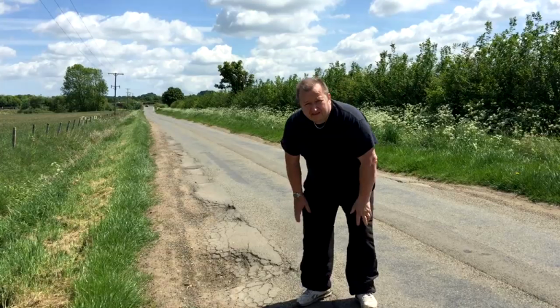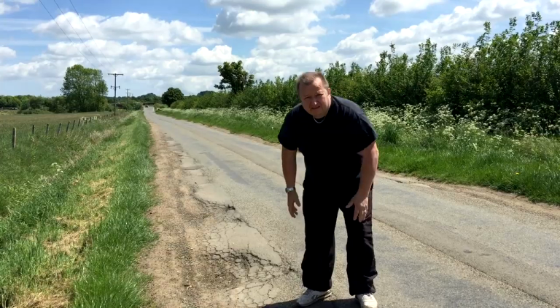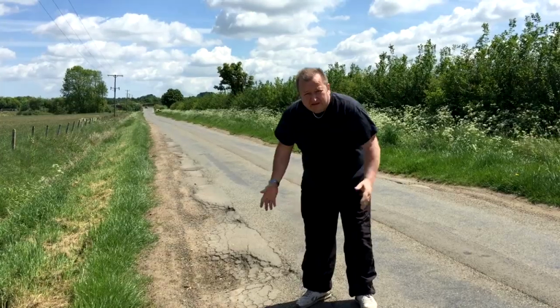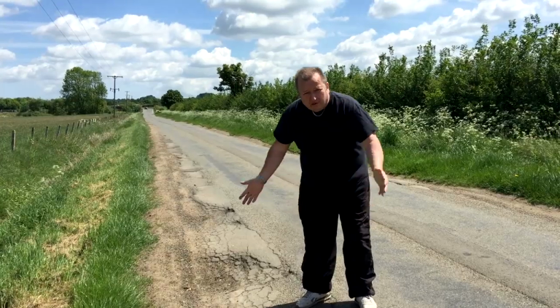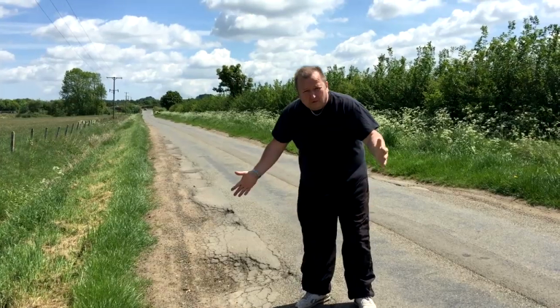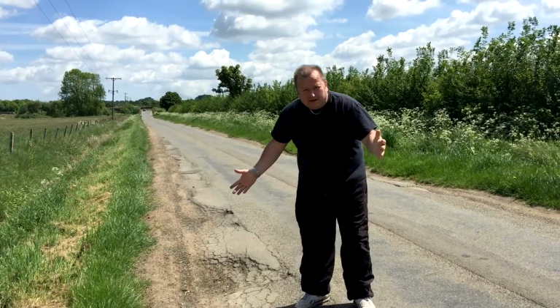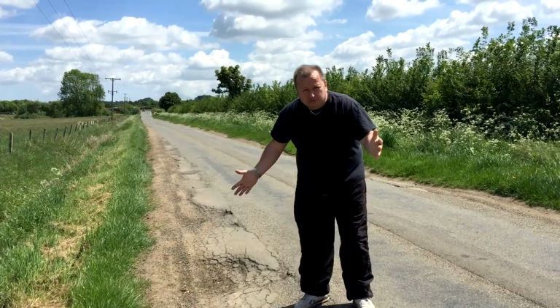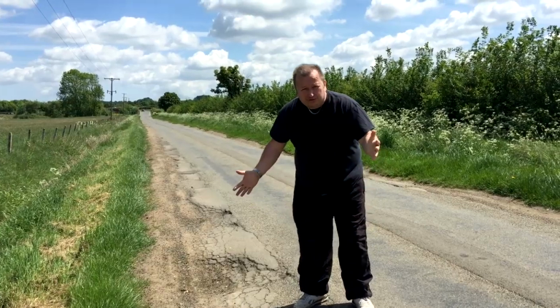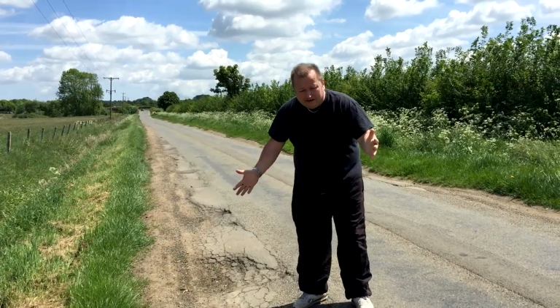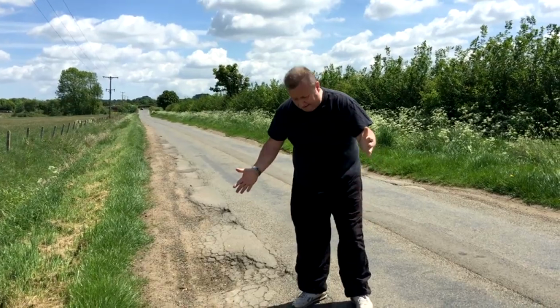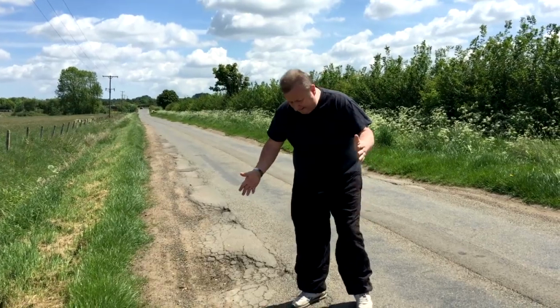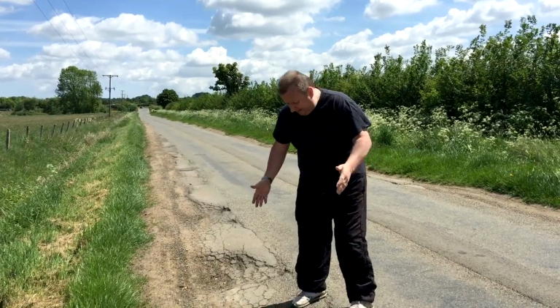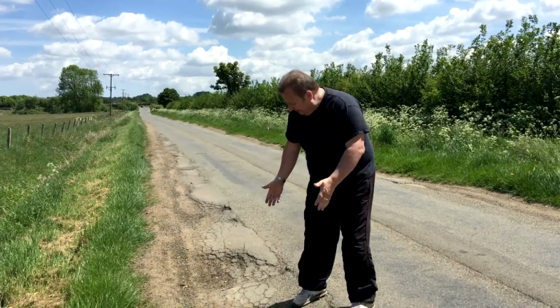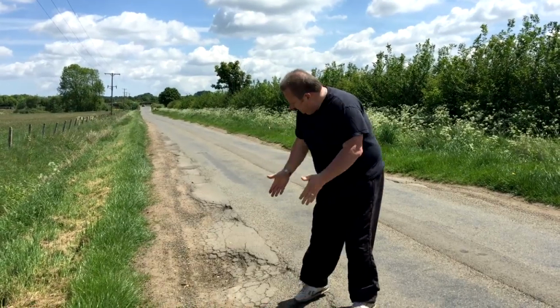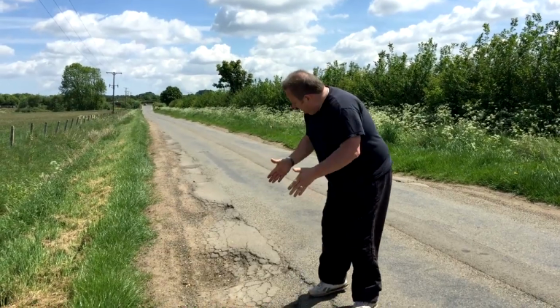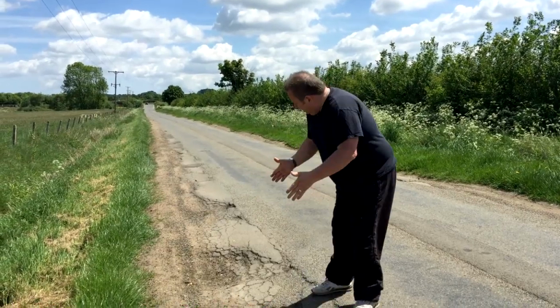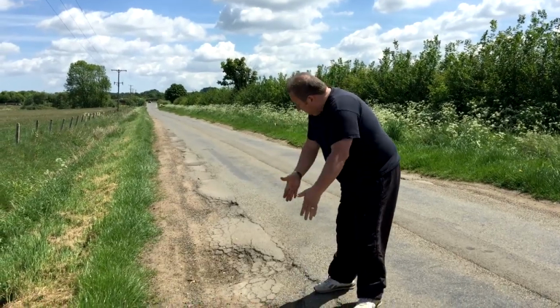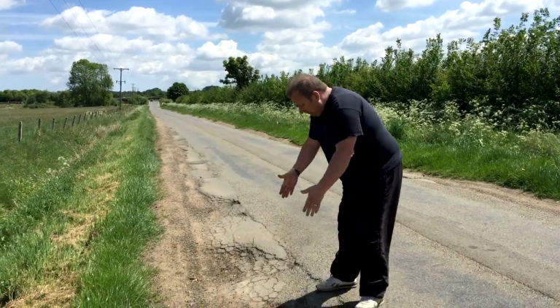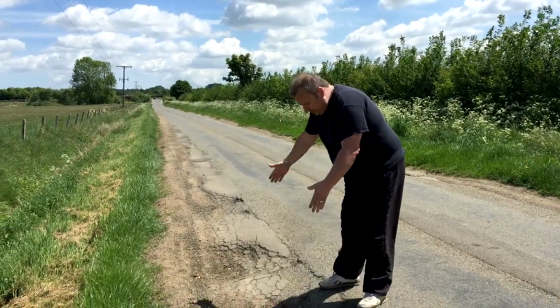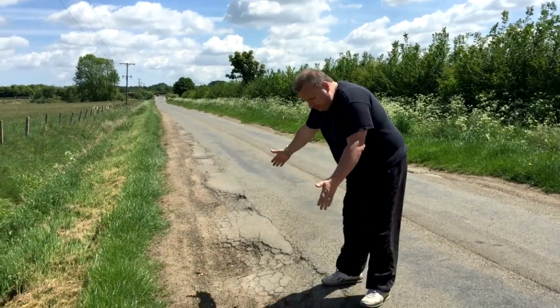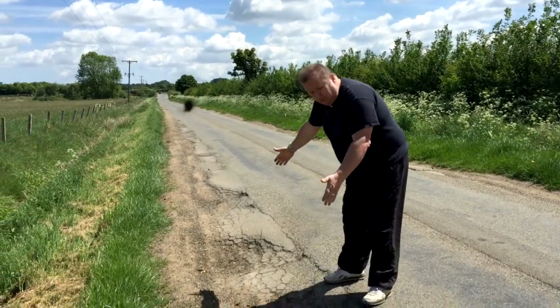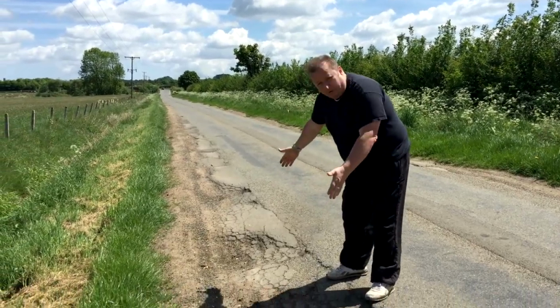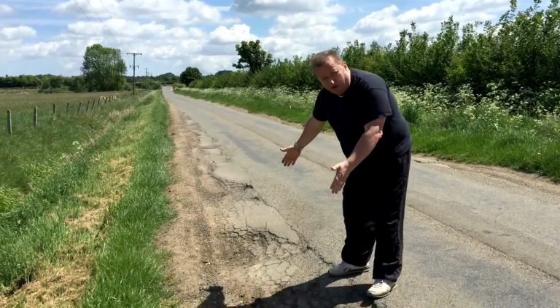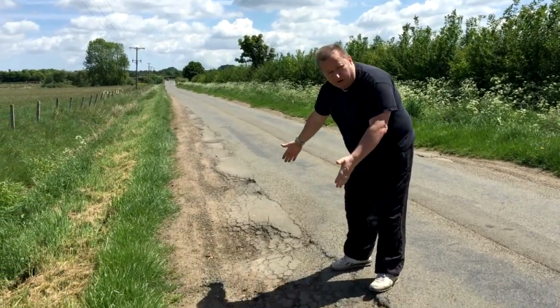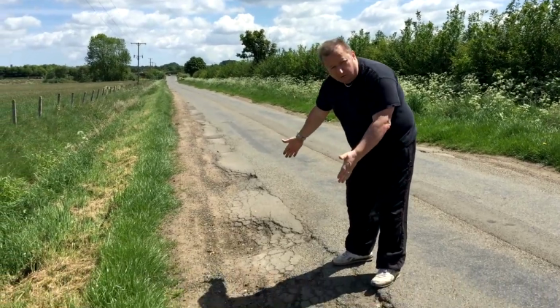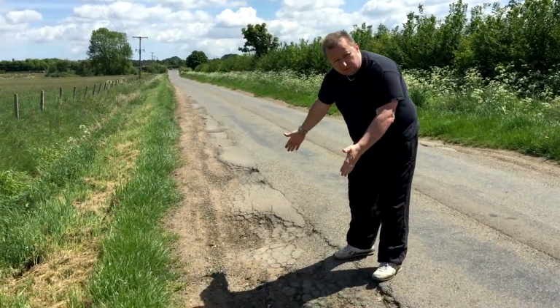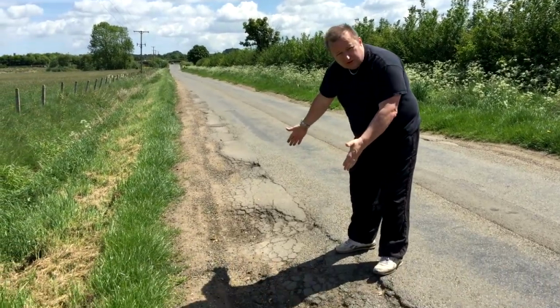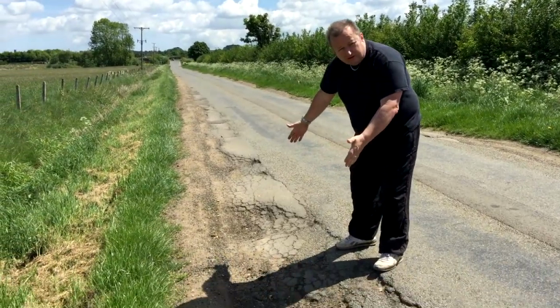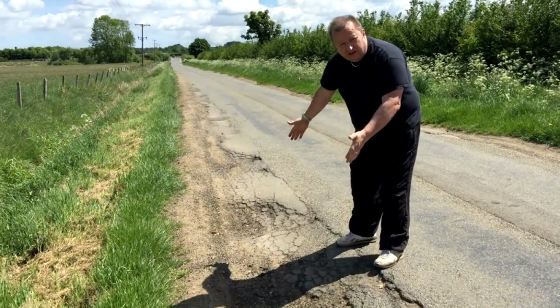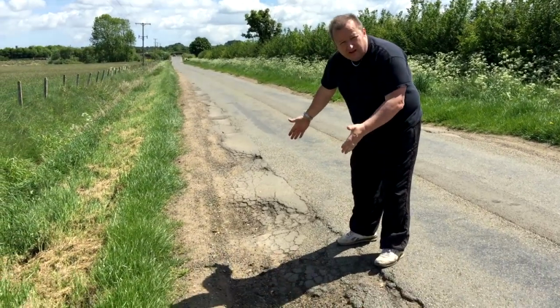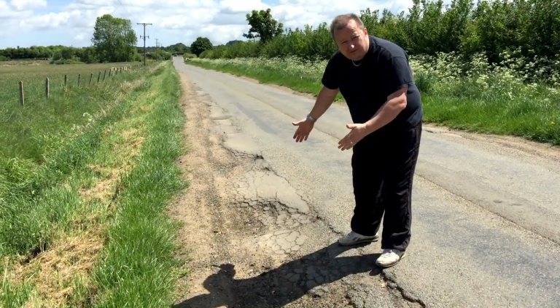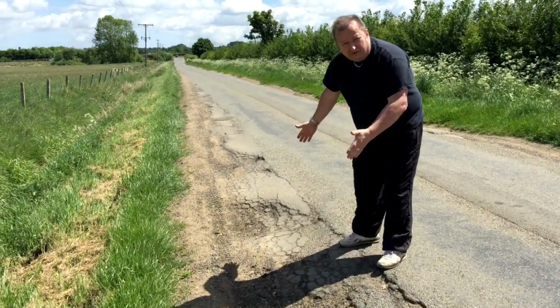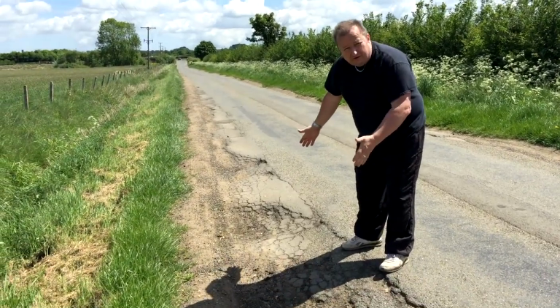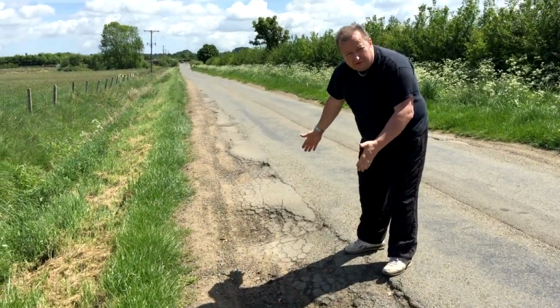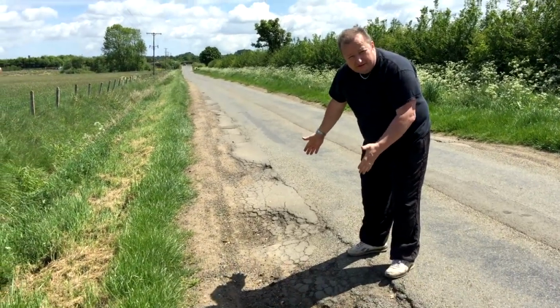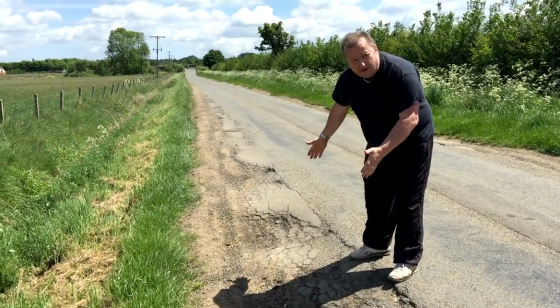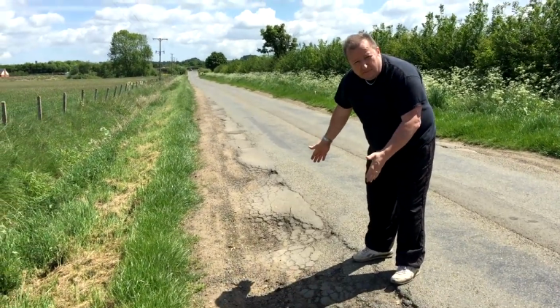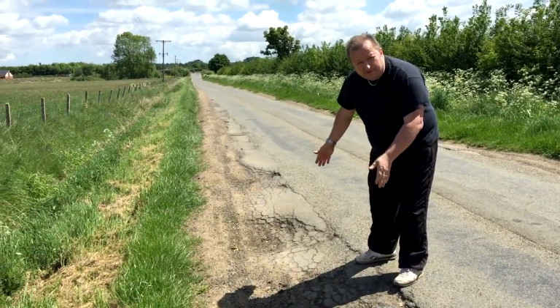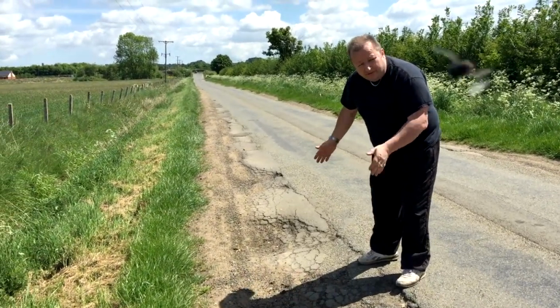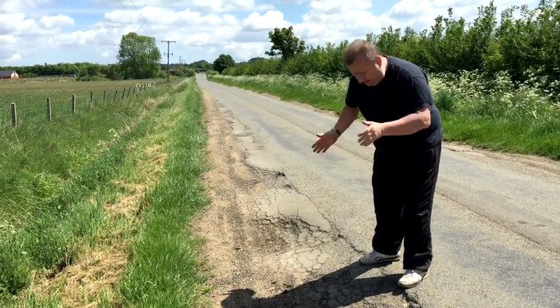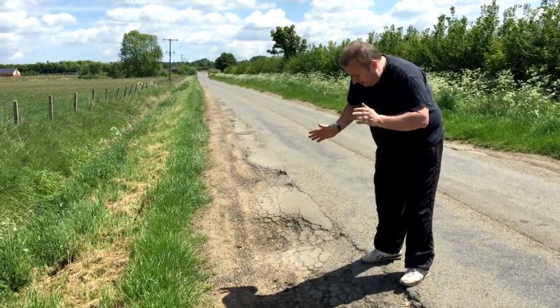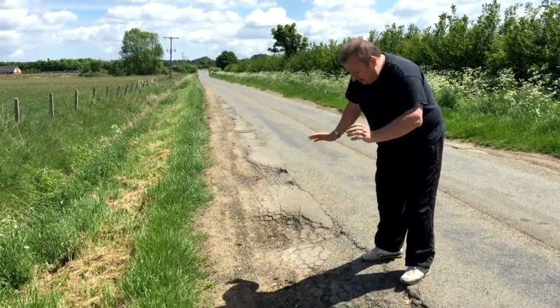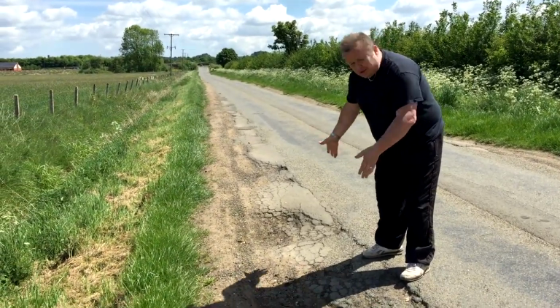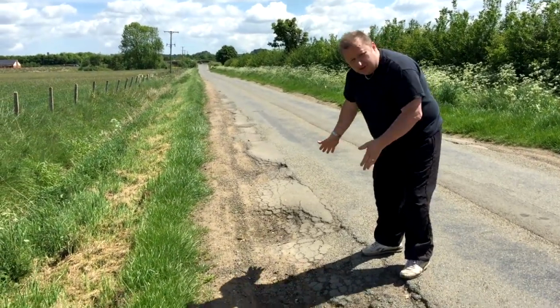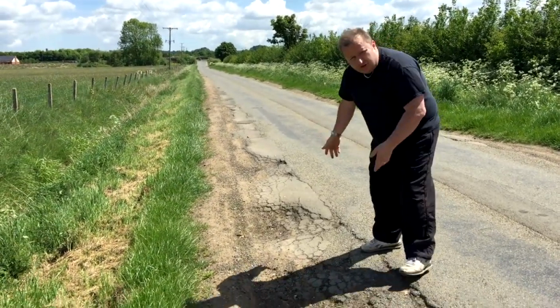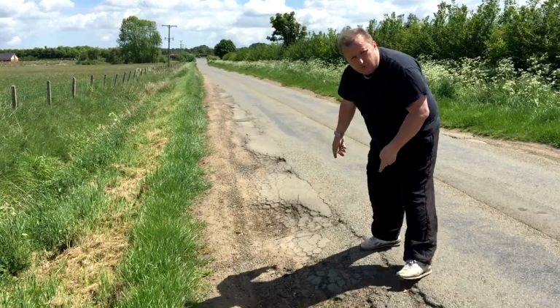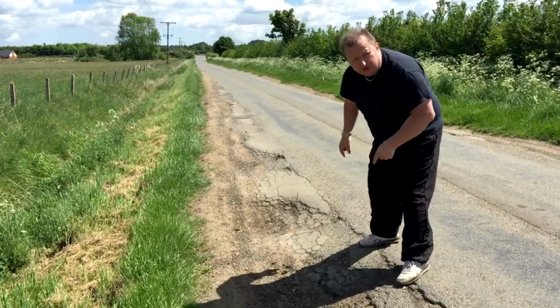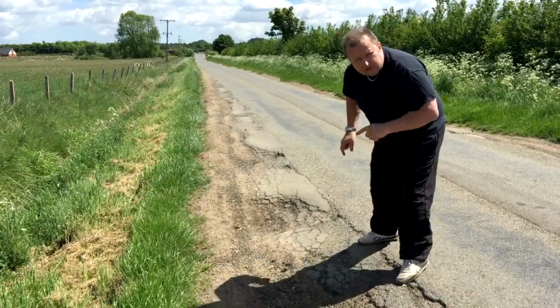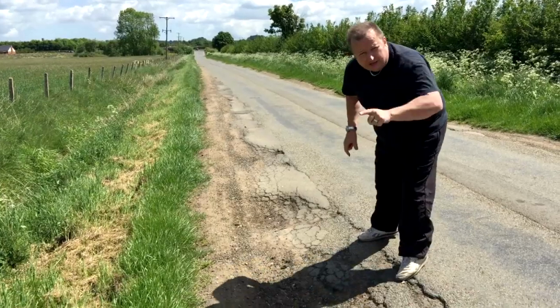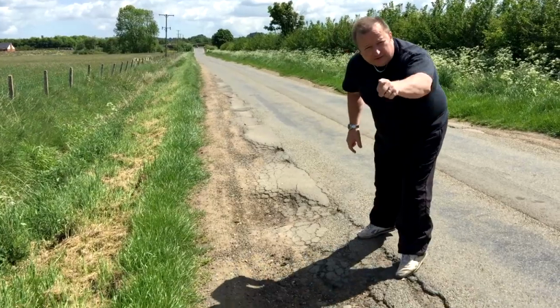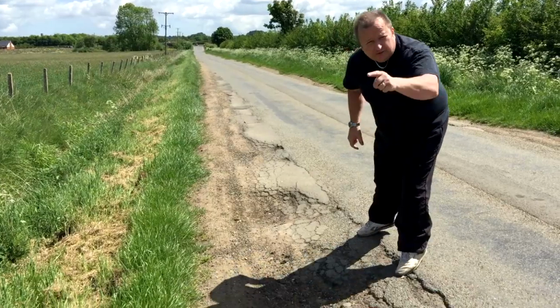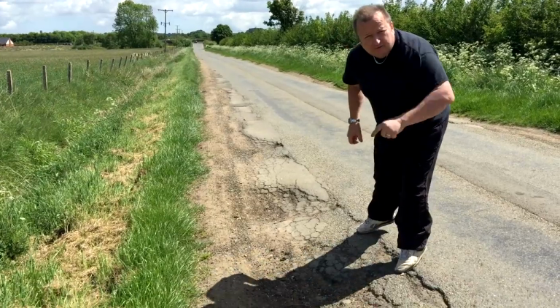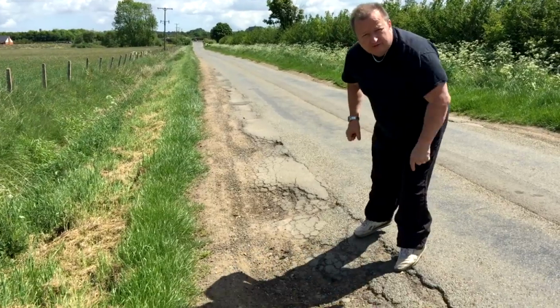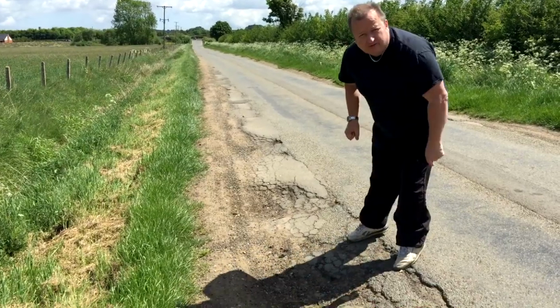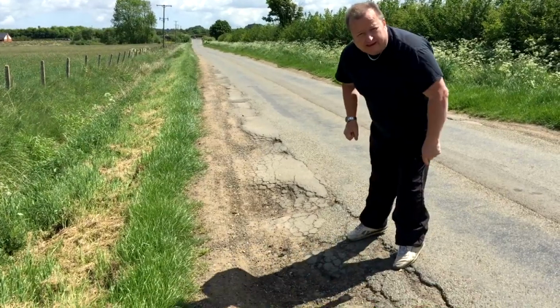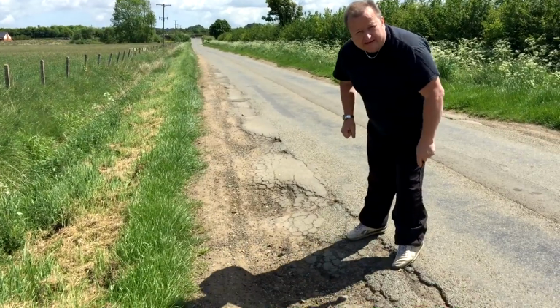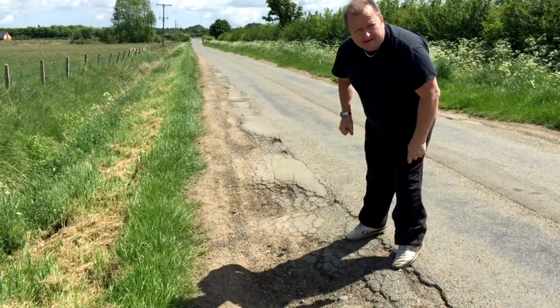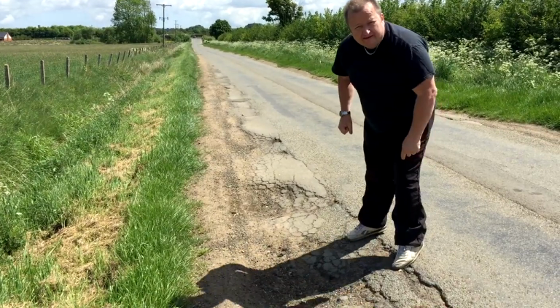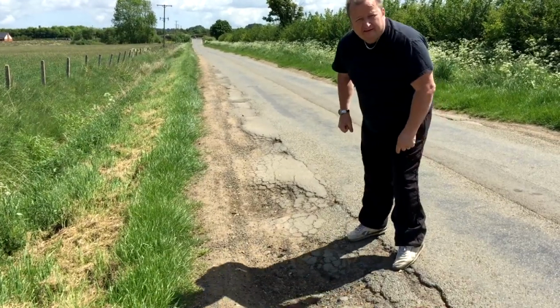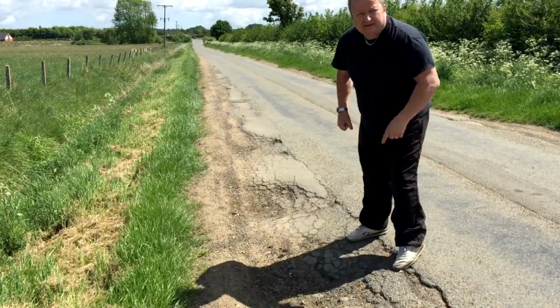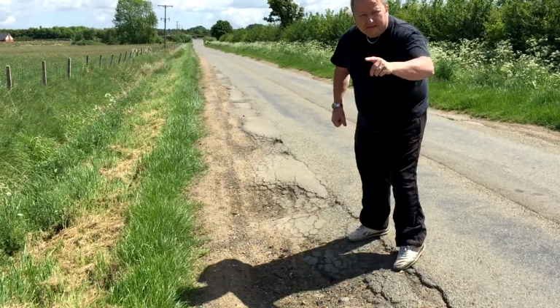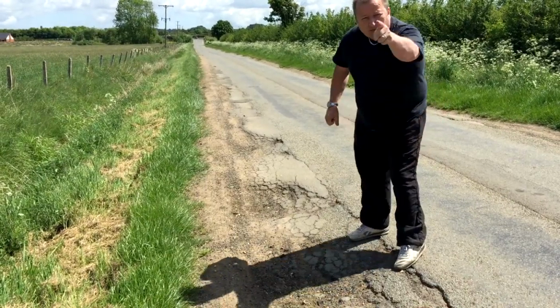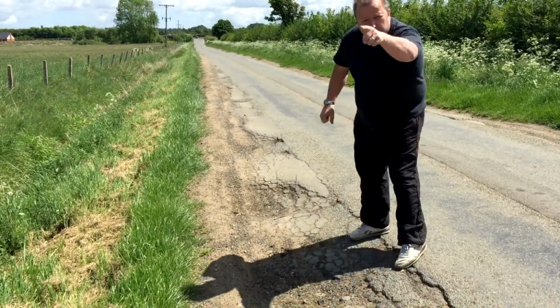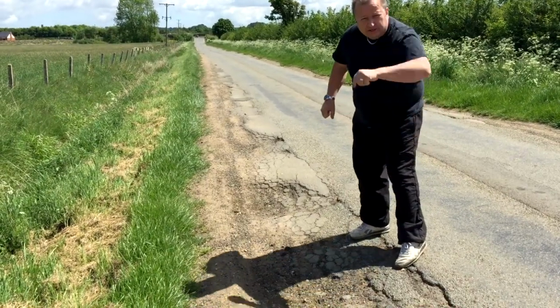Little Country Lane - these two potholes are very, very common. Let's show you what these have done to Jimmy's van. Keep watching.